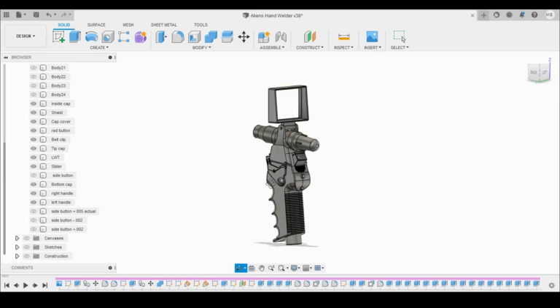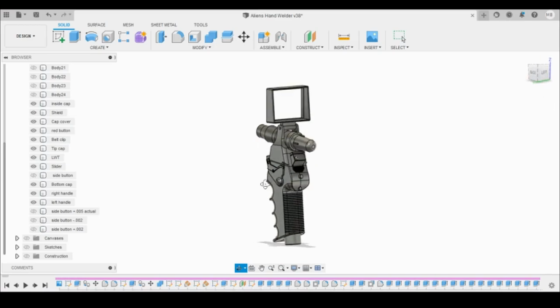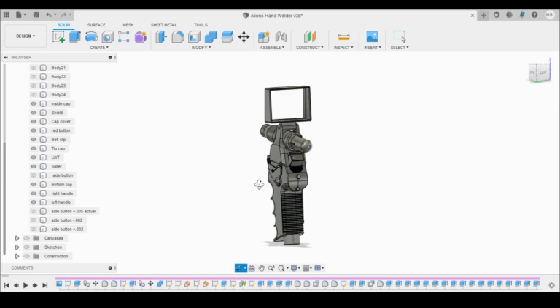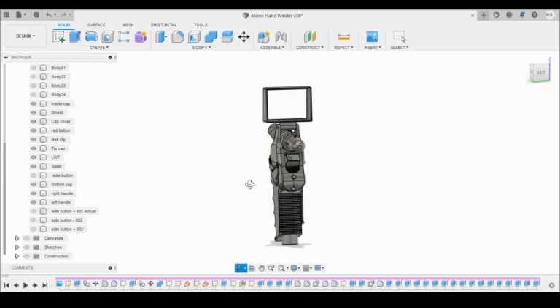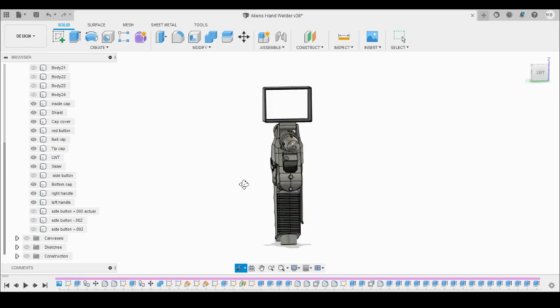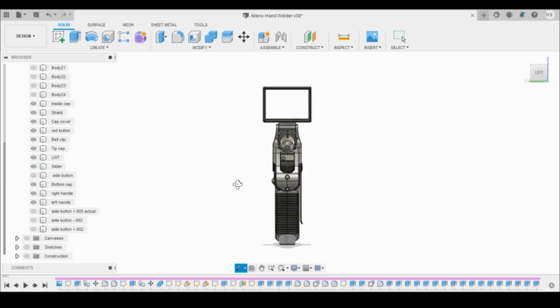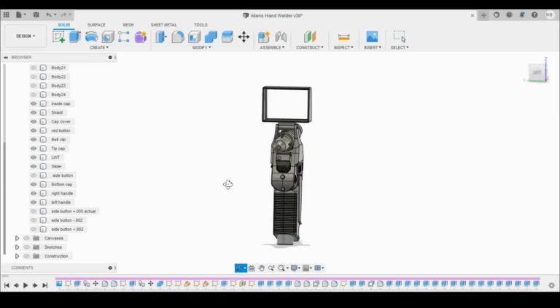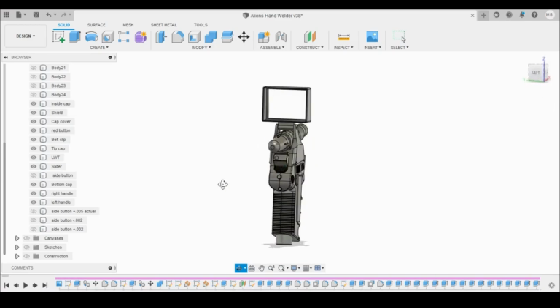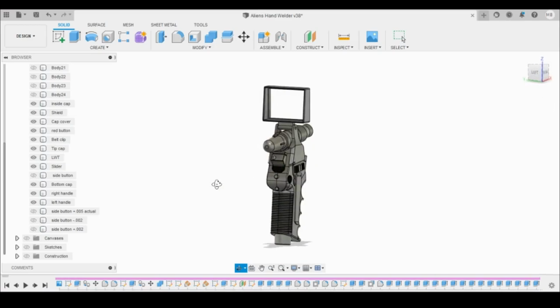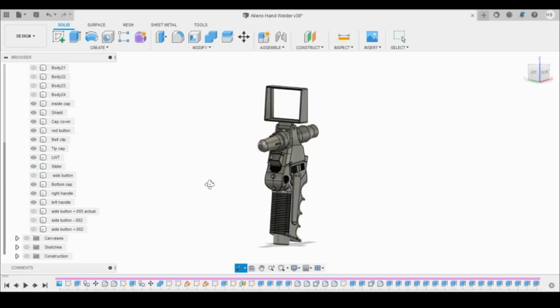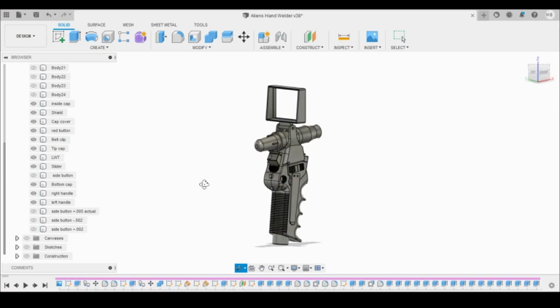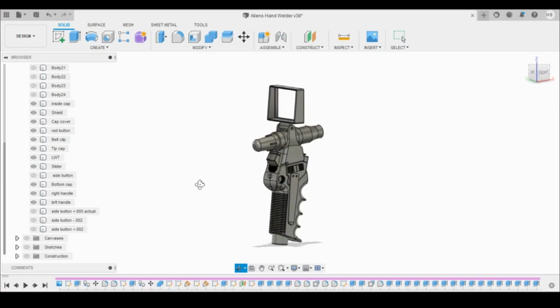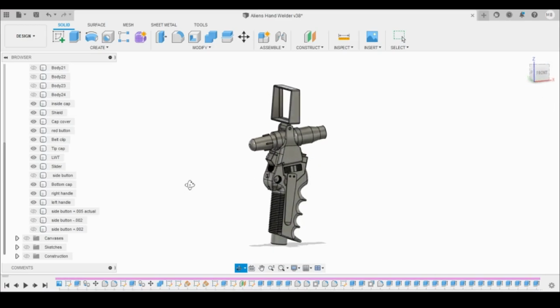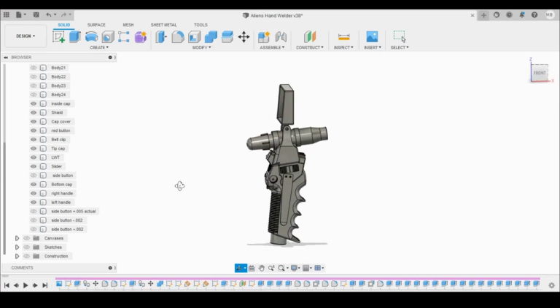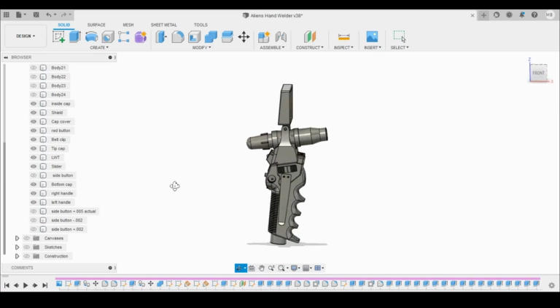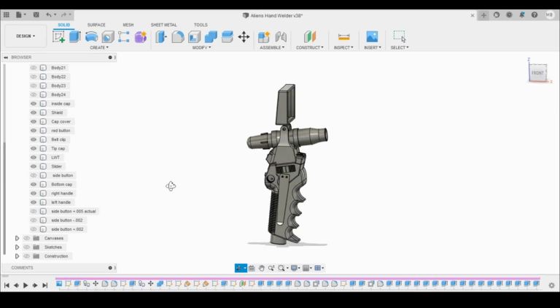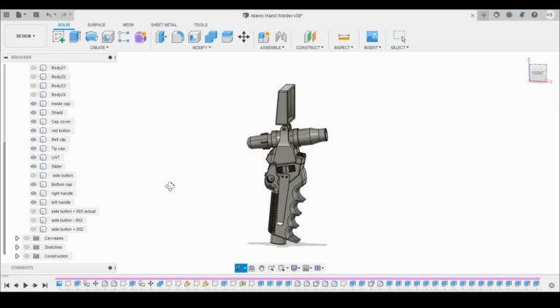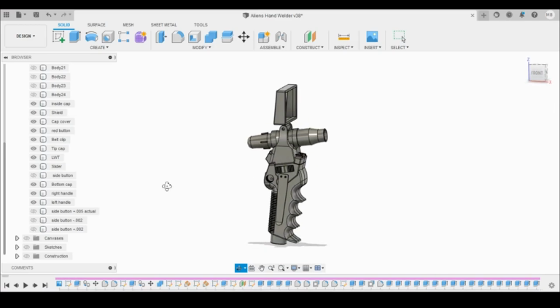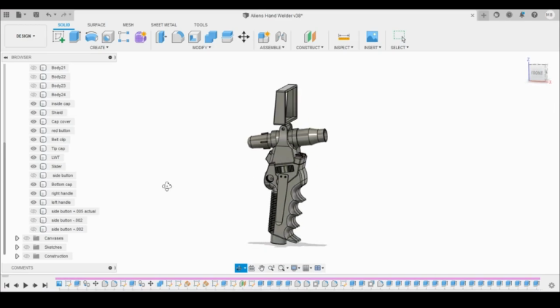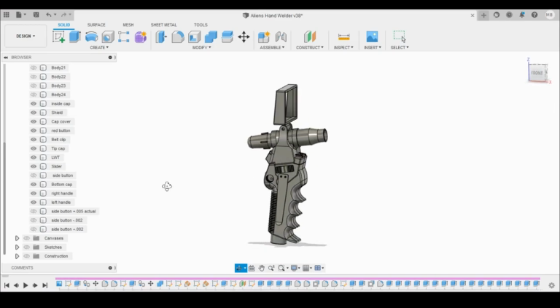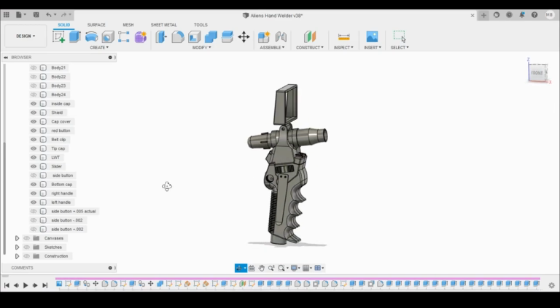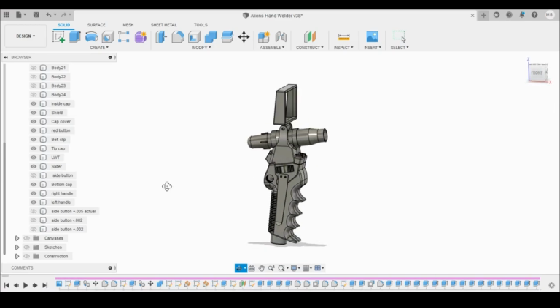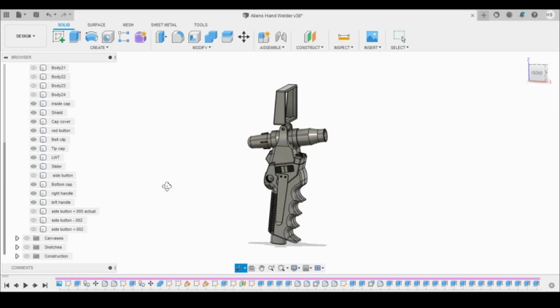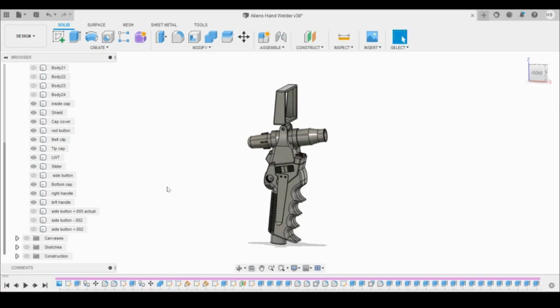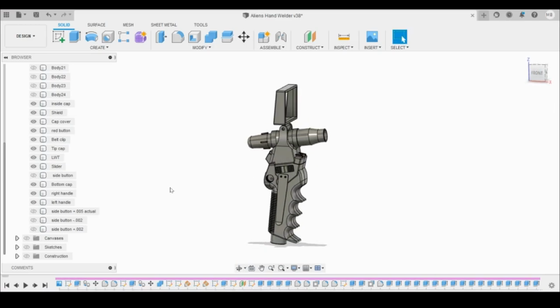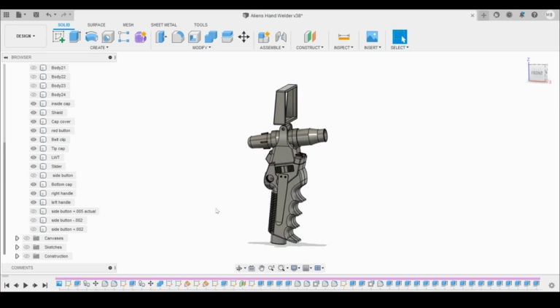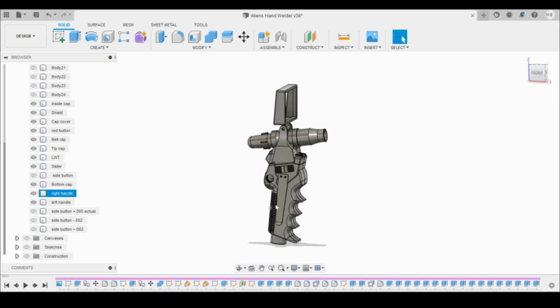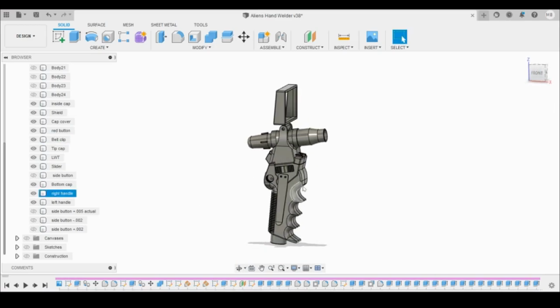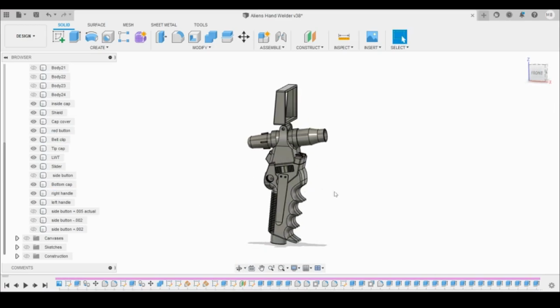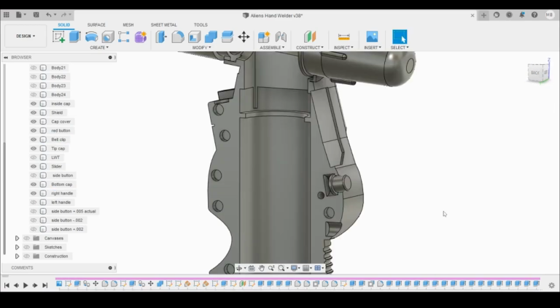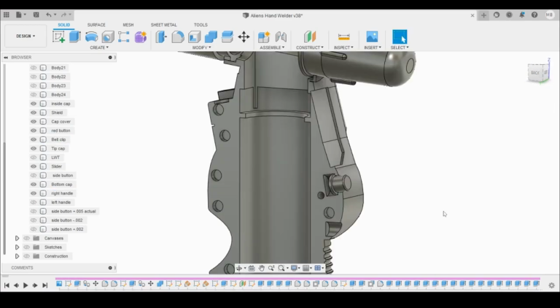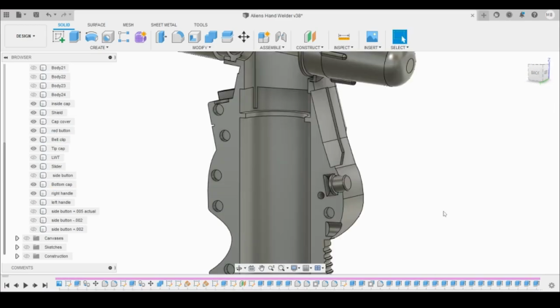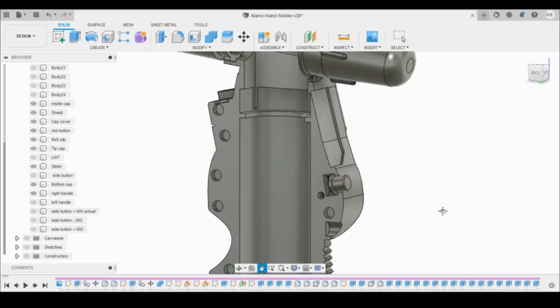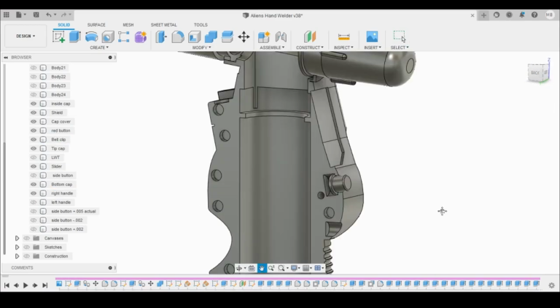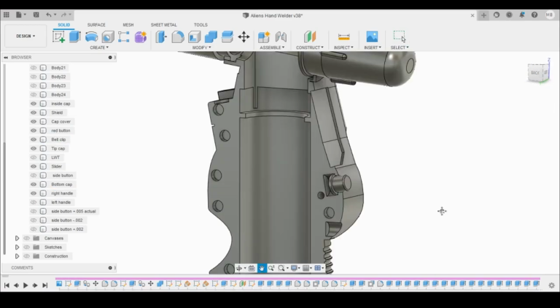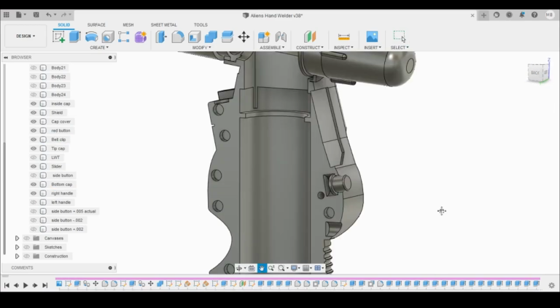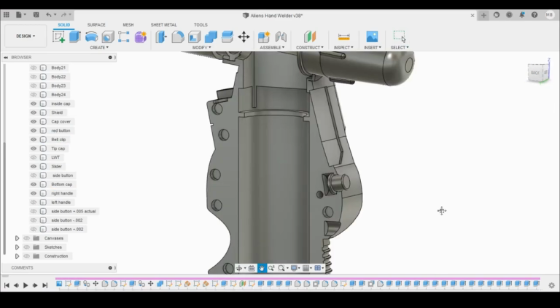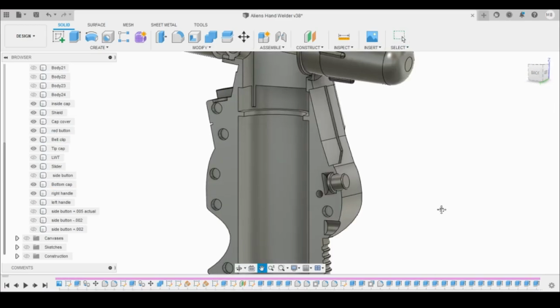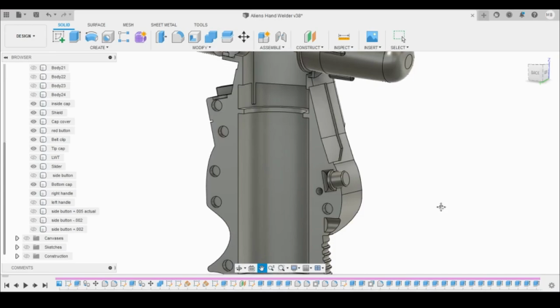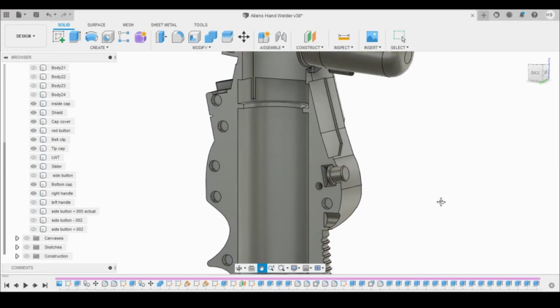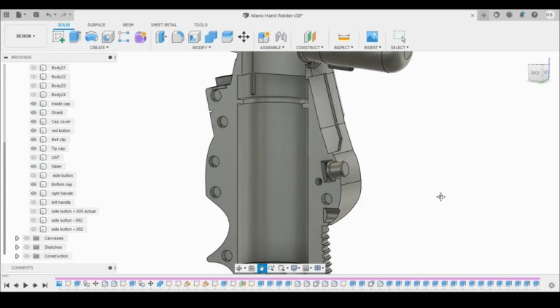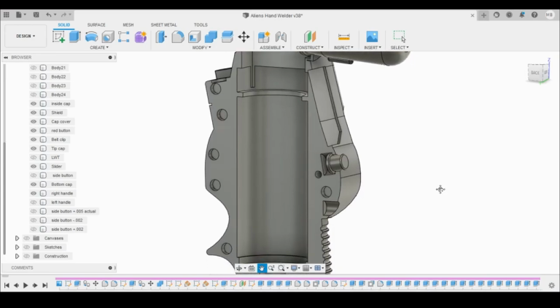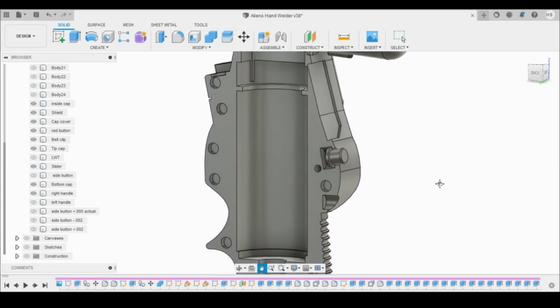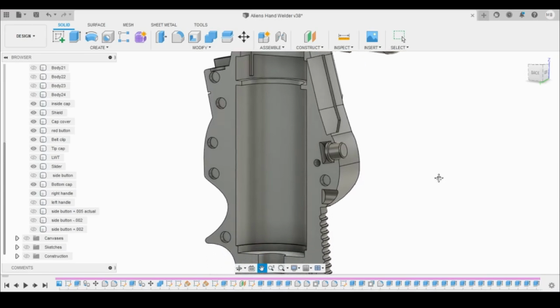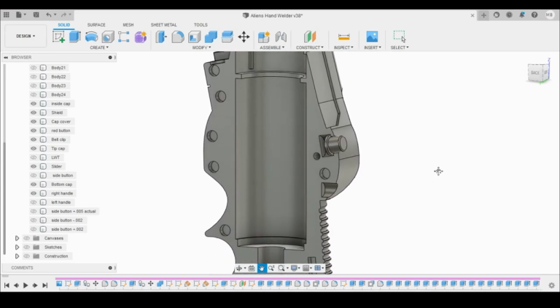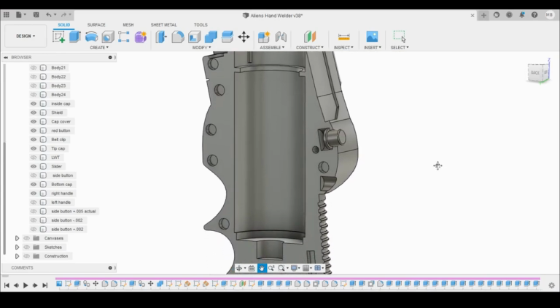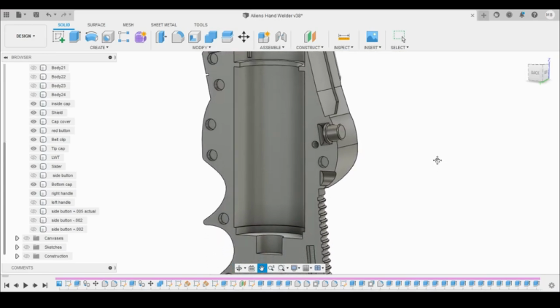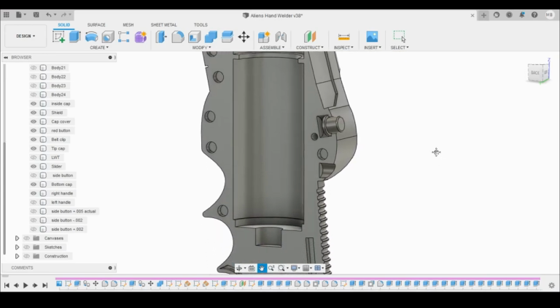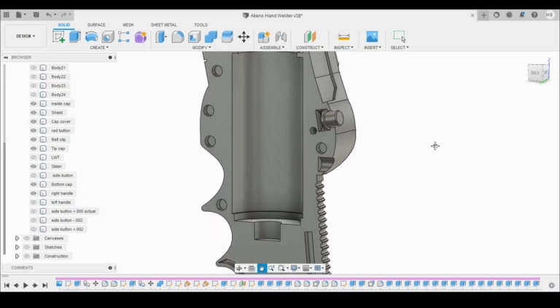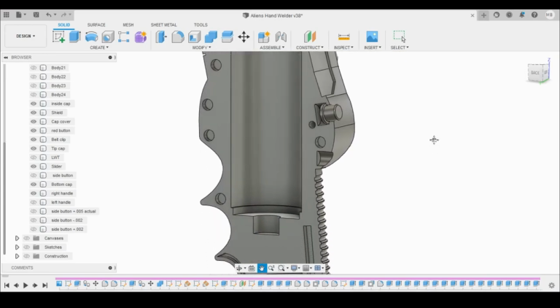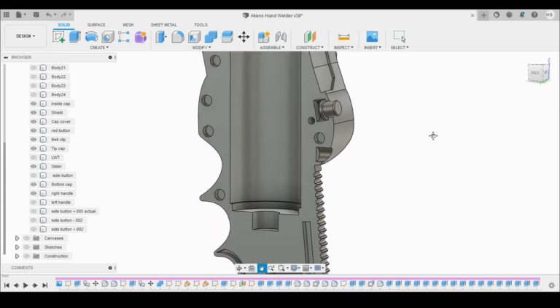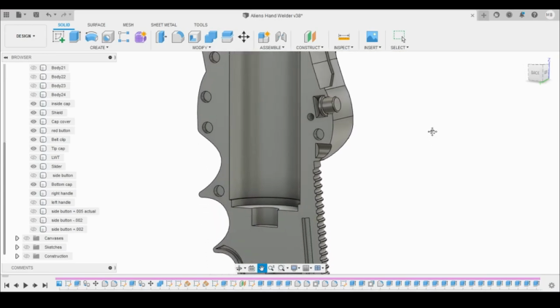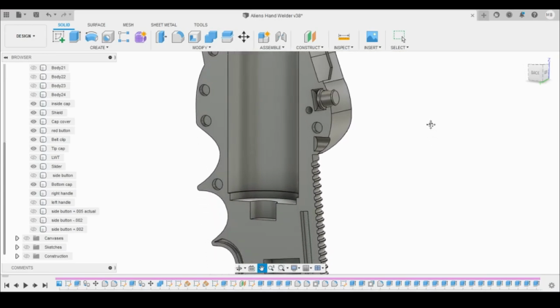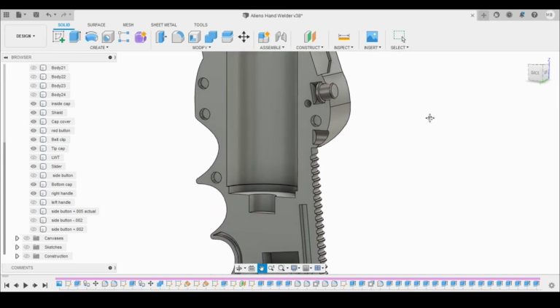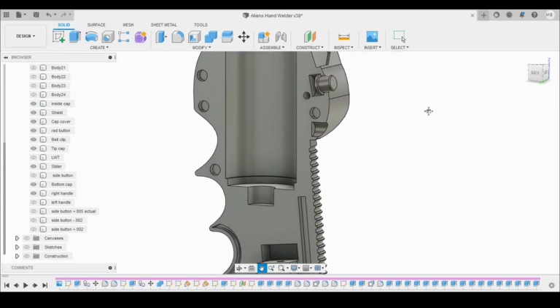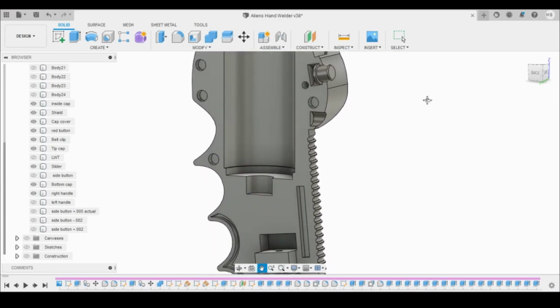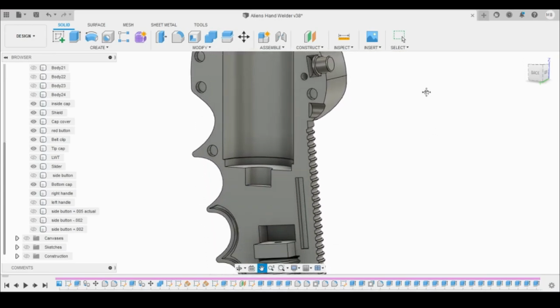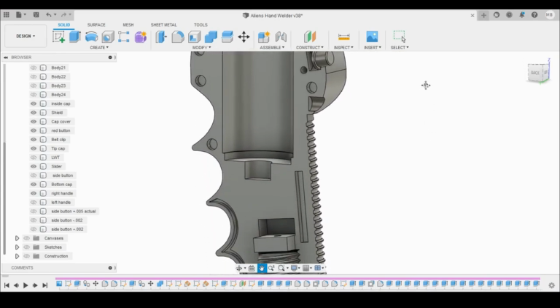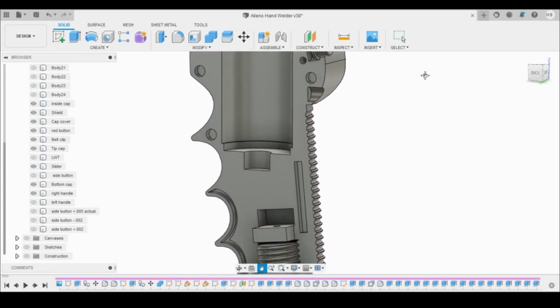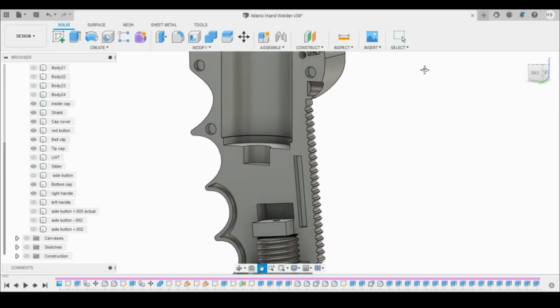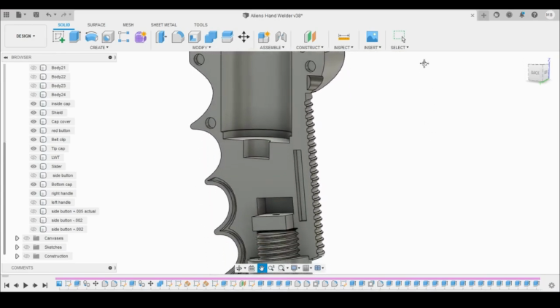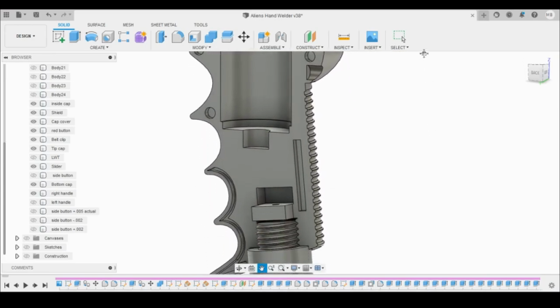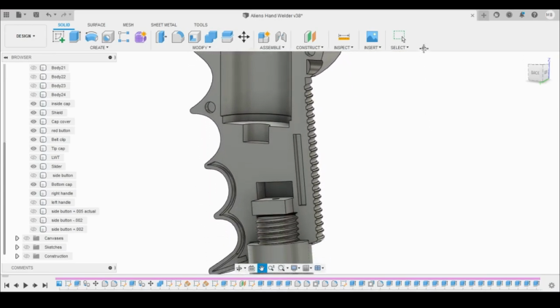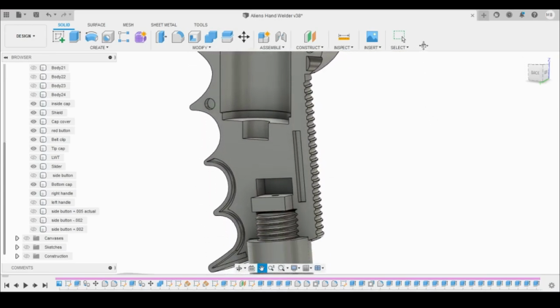Here's the finished model. I was able to hollow out all the space I needed for the torch while also trying to keep it as close to movie accurate as possible.